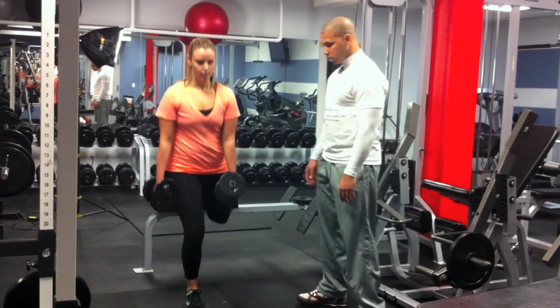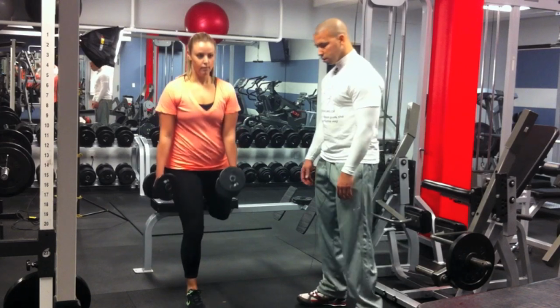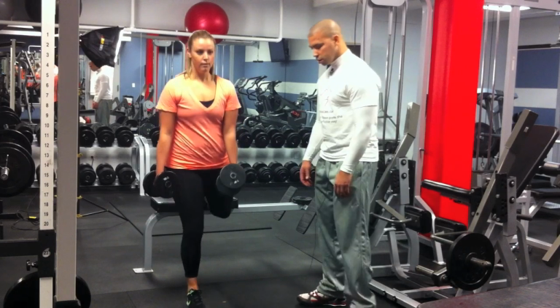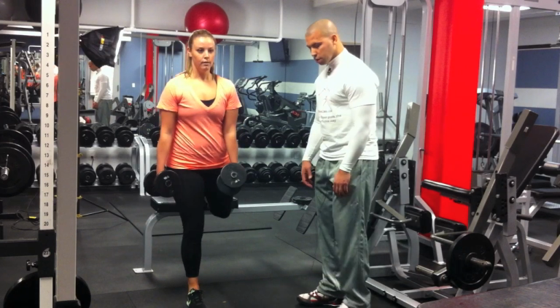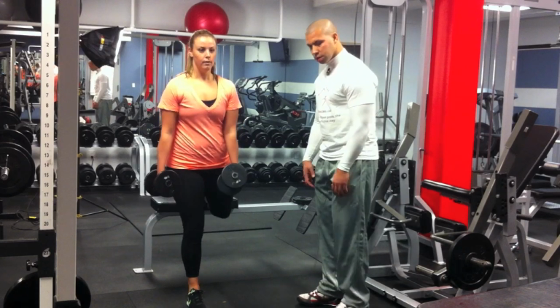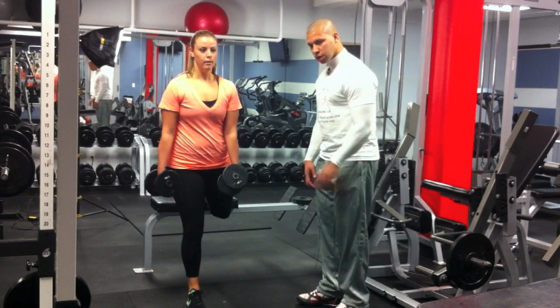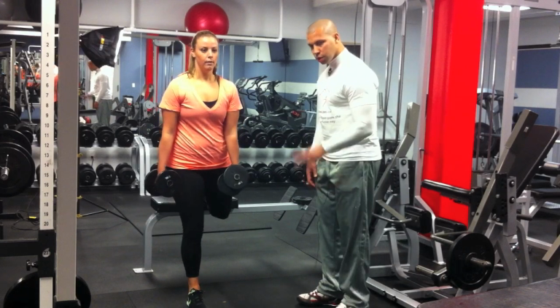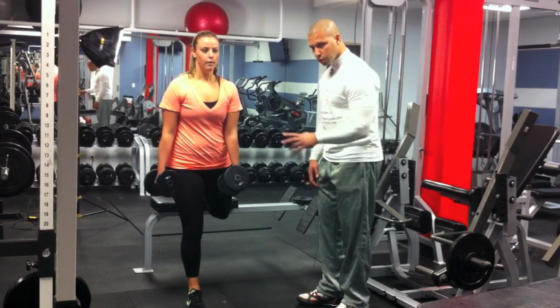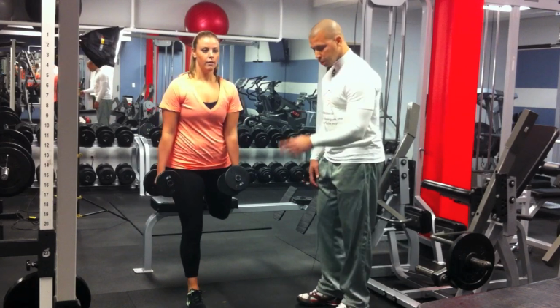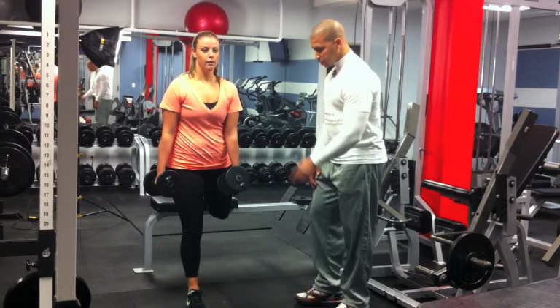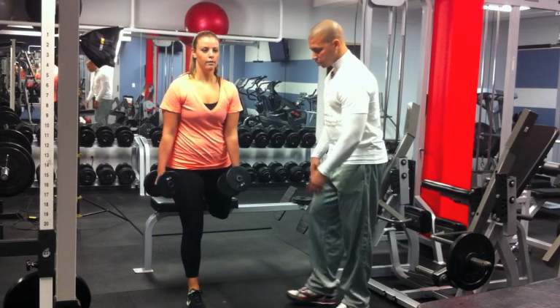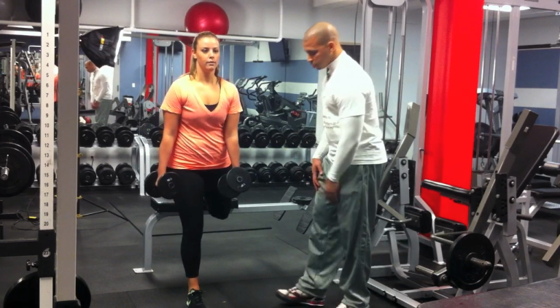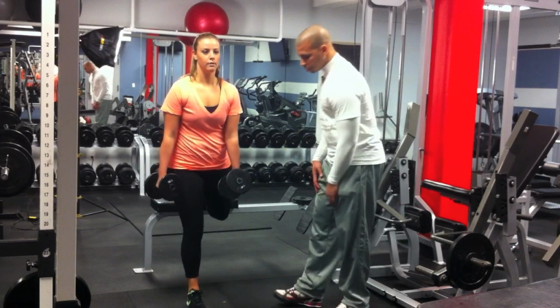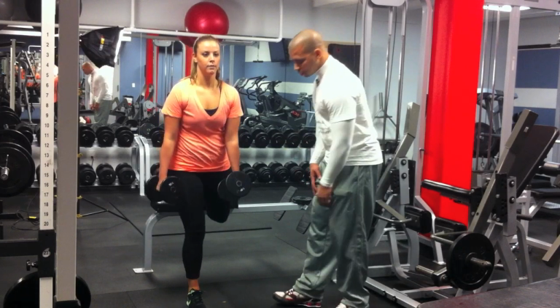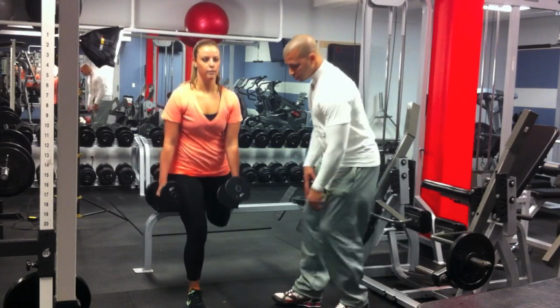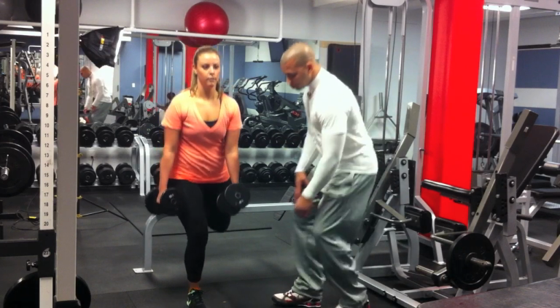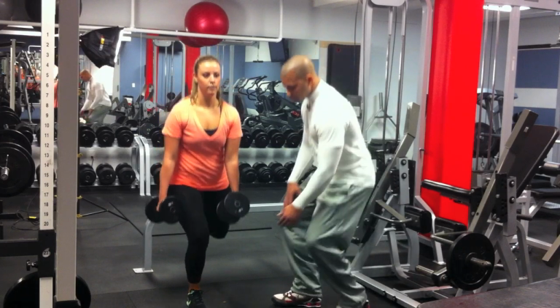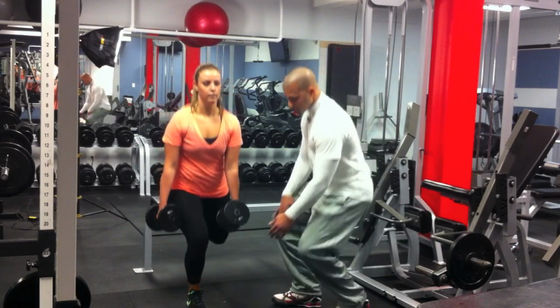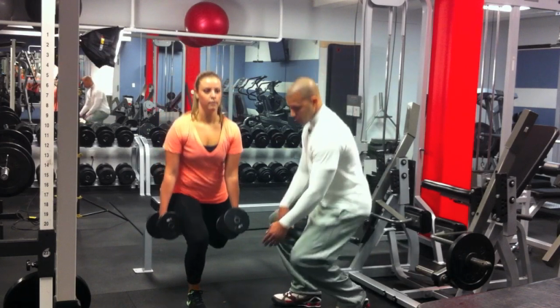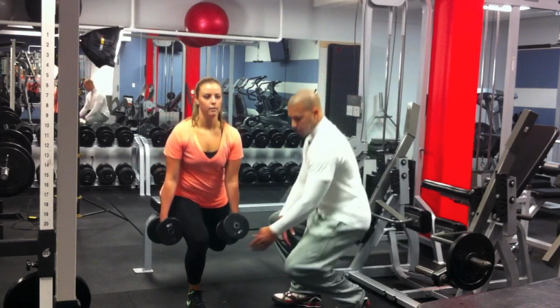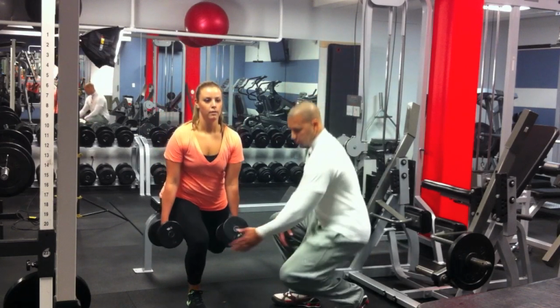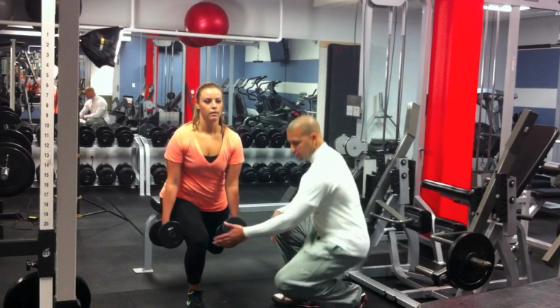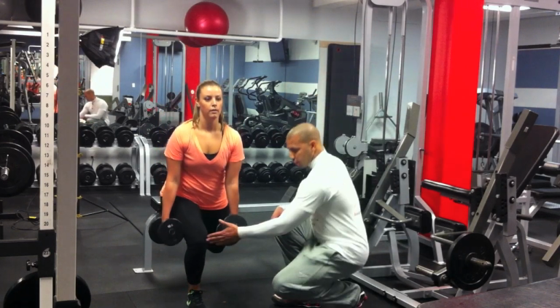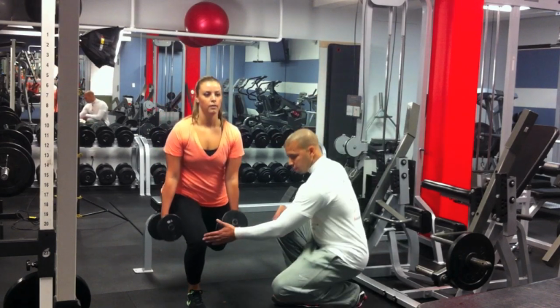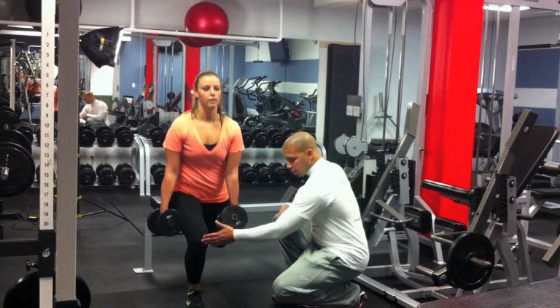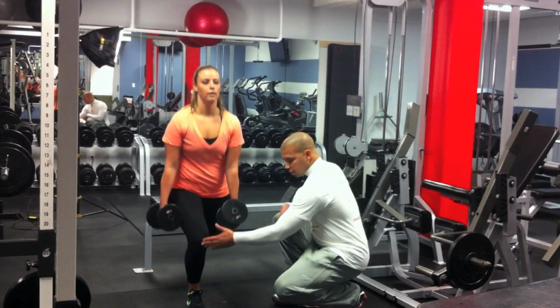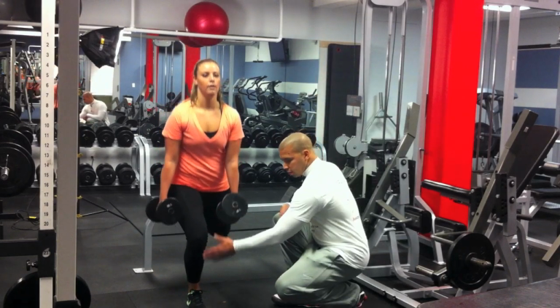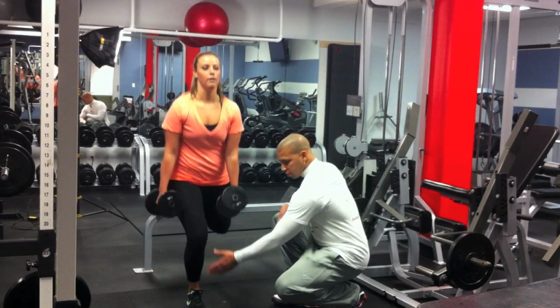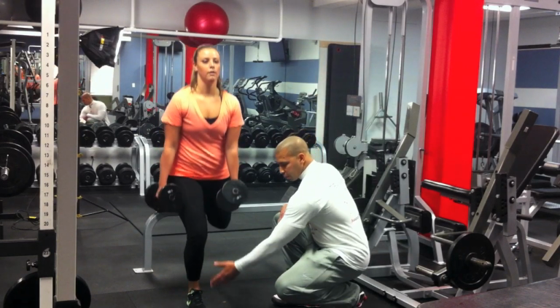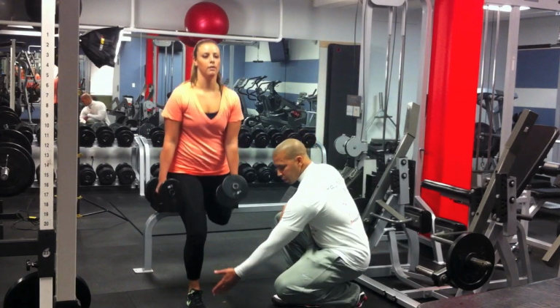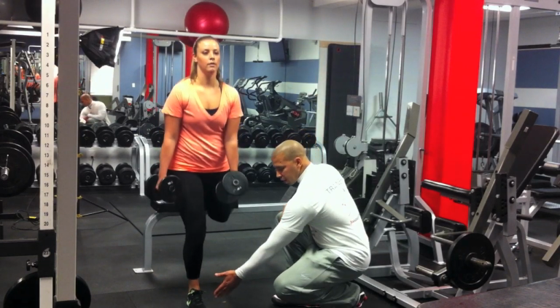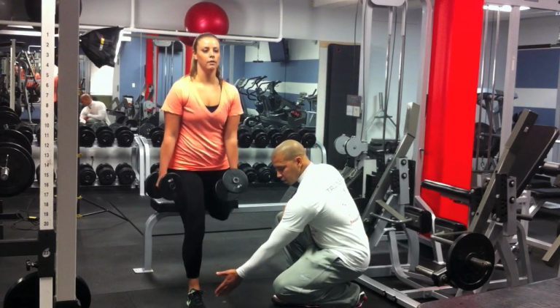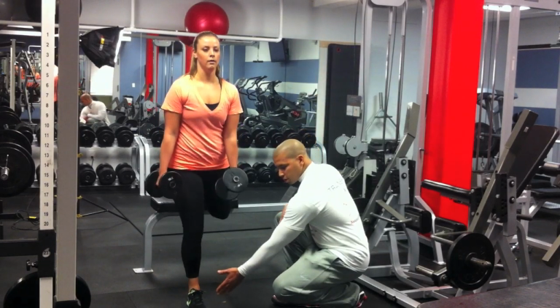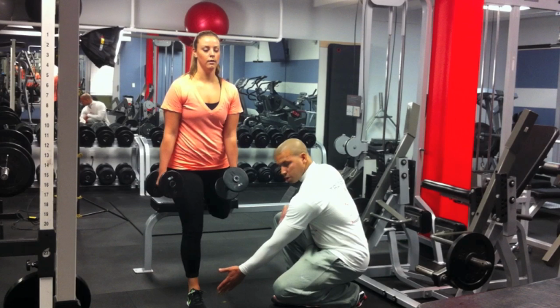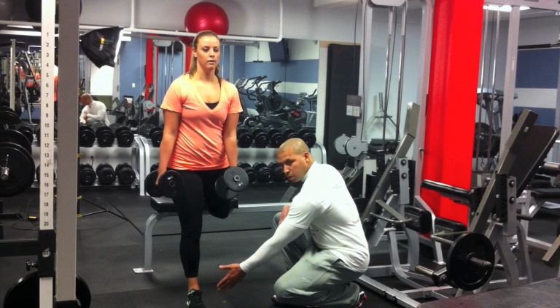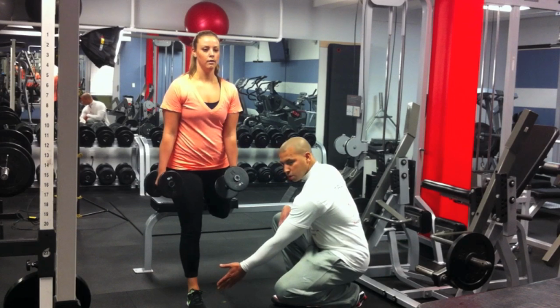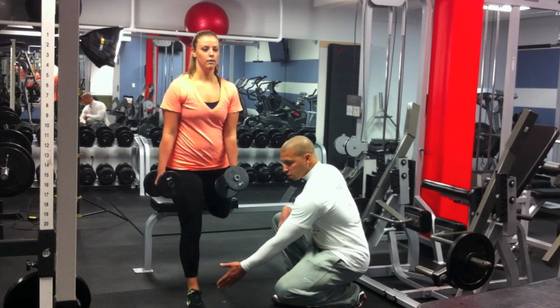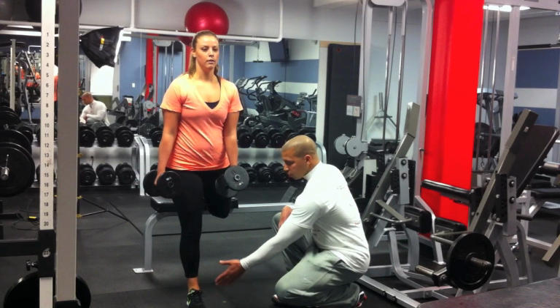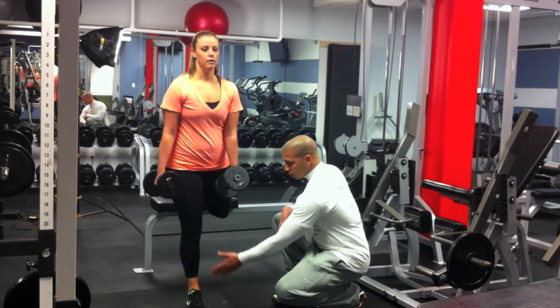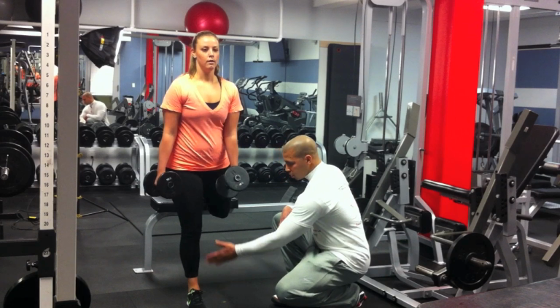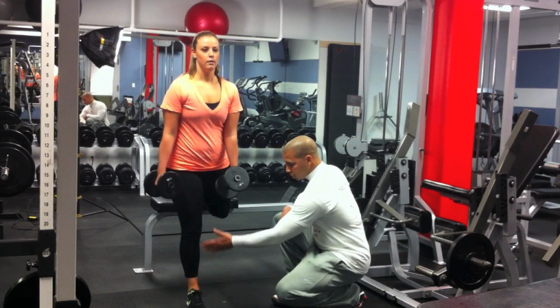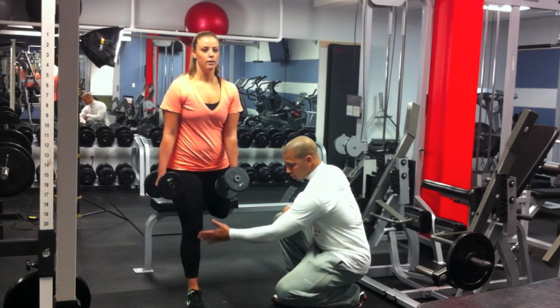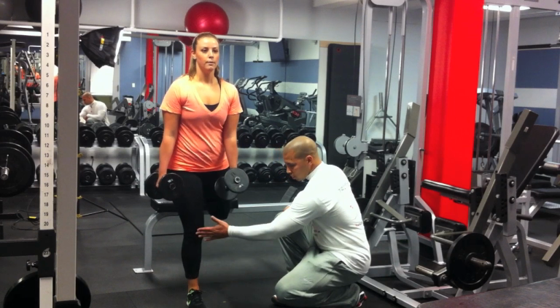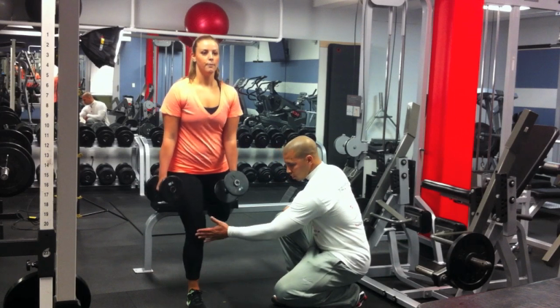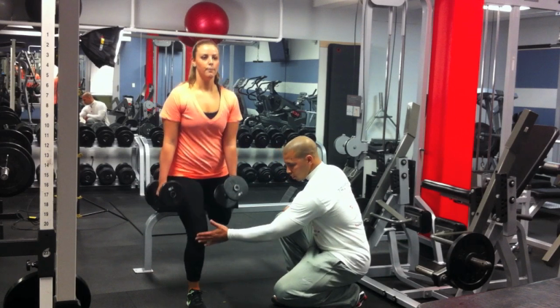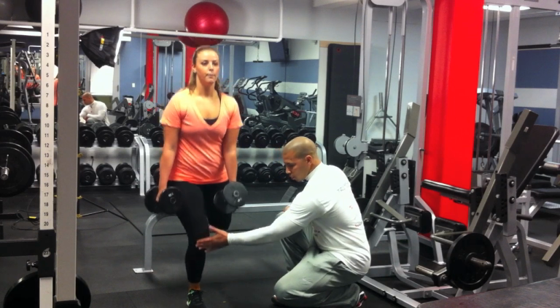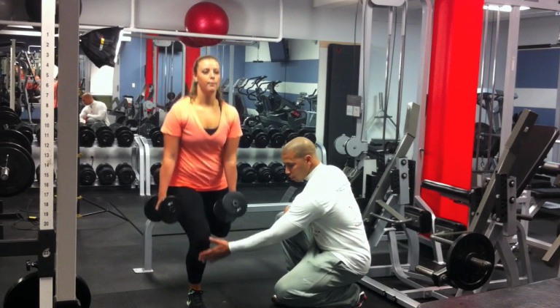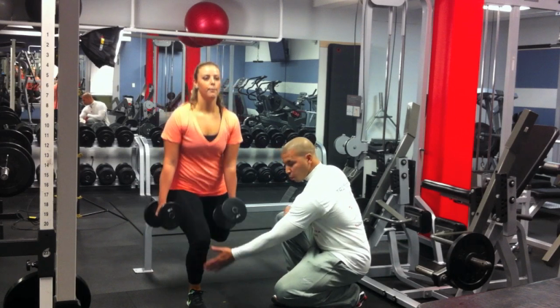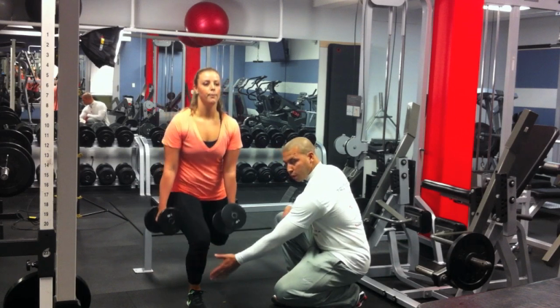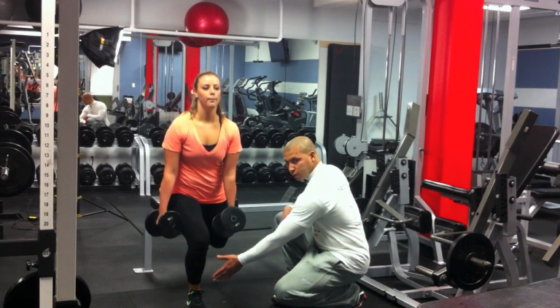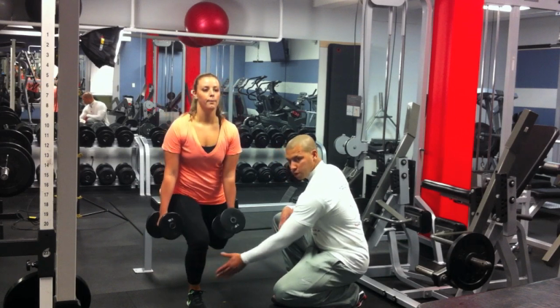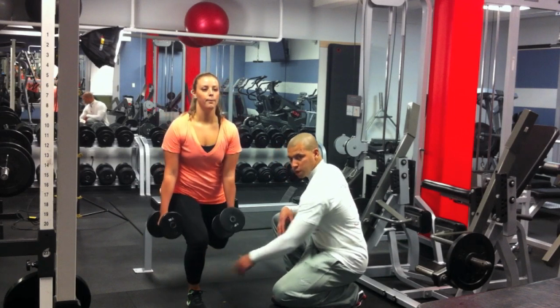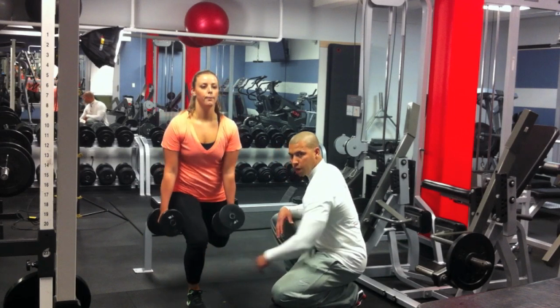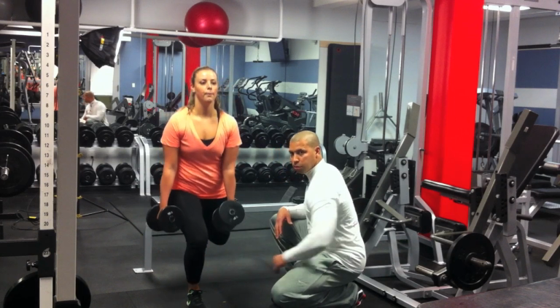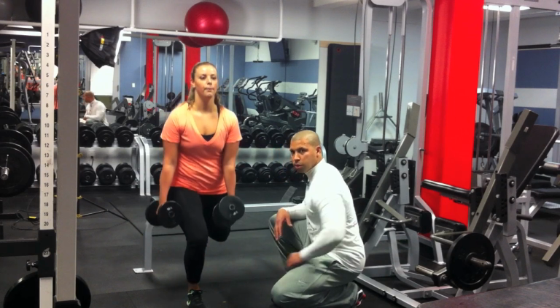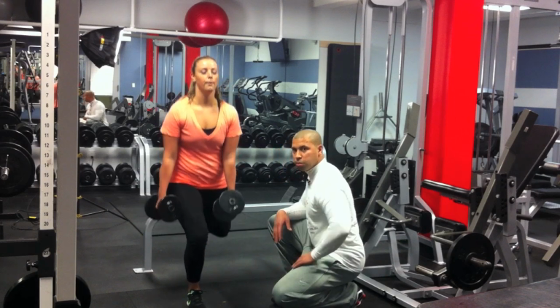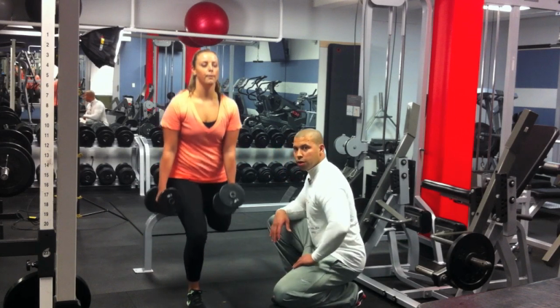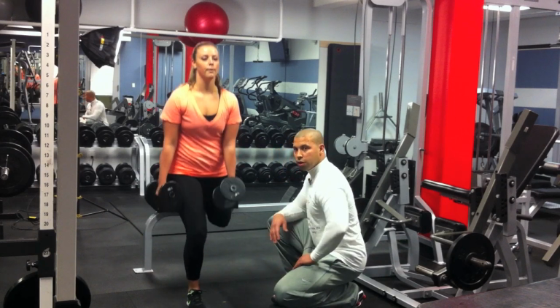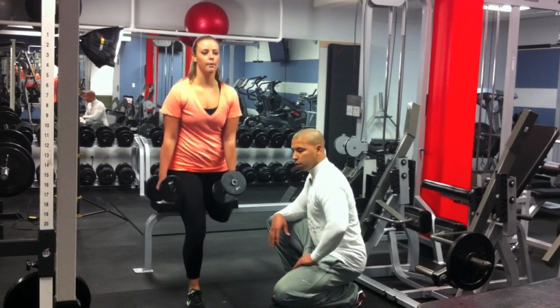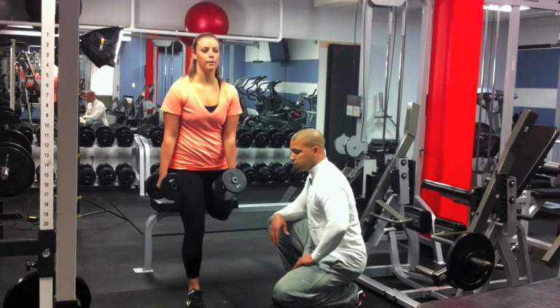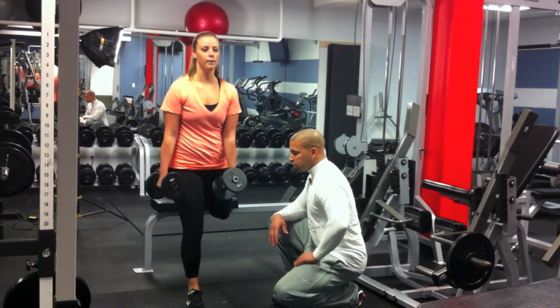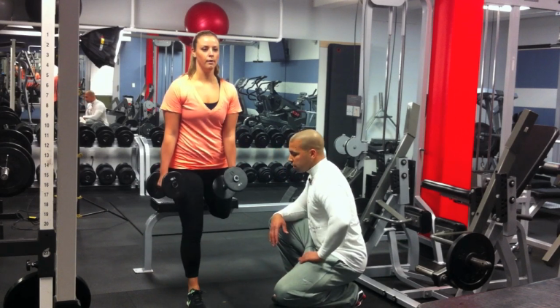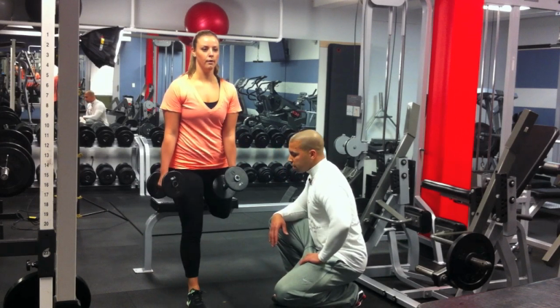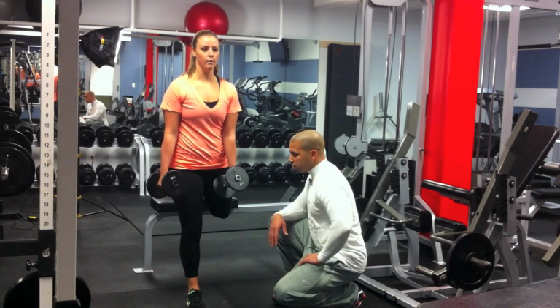Another thing you want to make sure of is that your knee doesn't pass your toes, which she's doing a perfect job of right now.